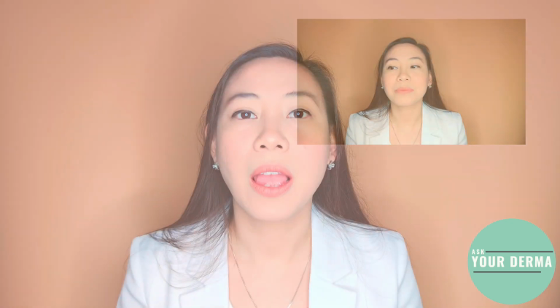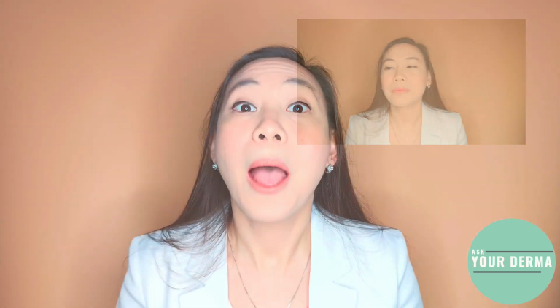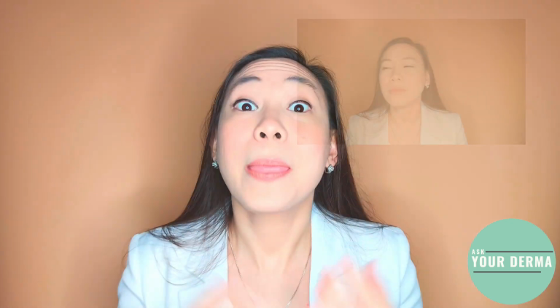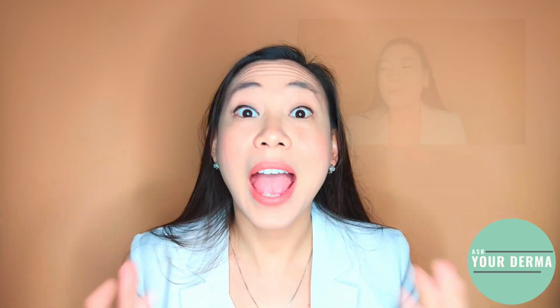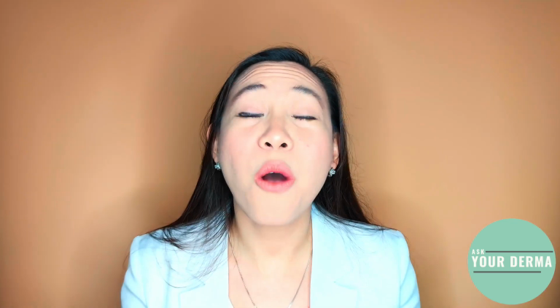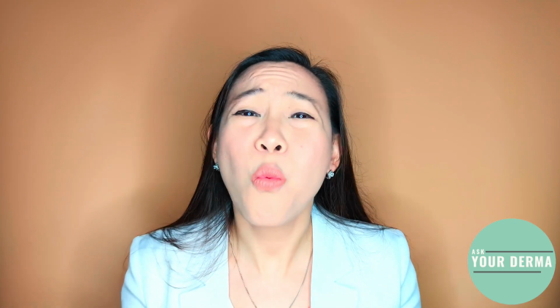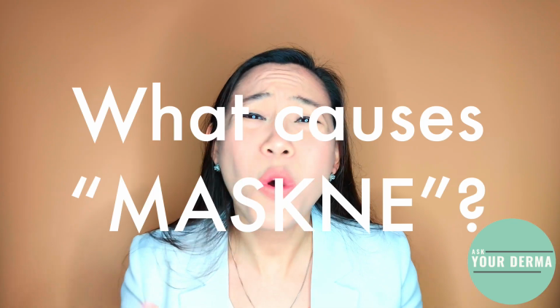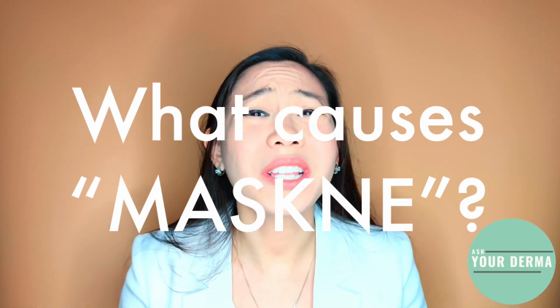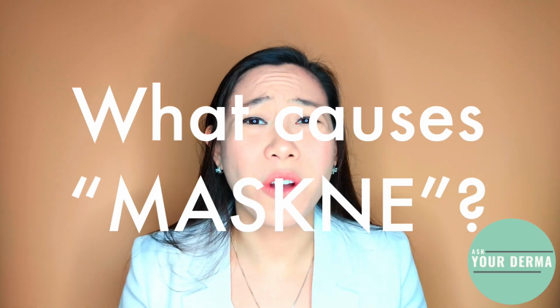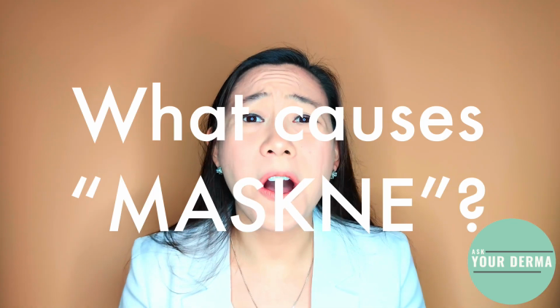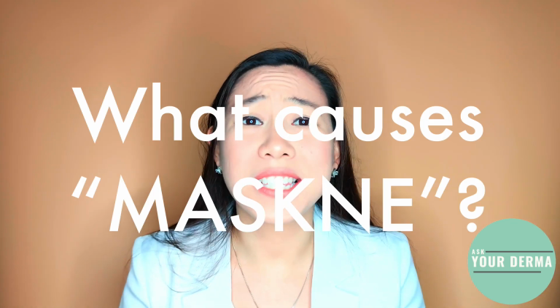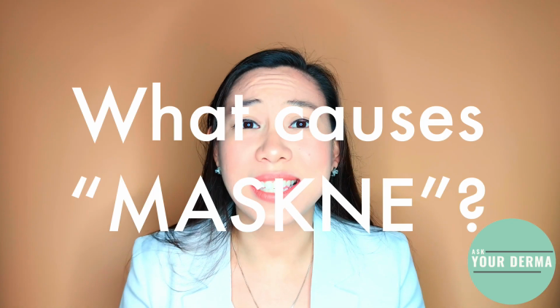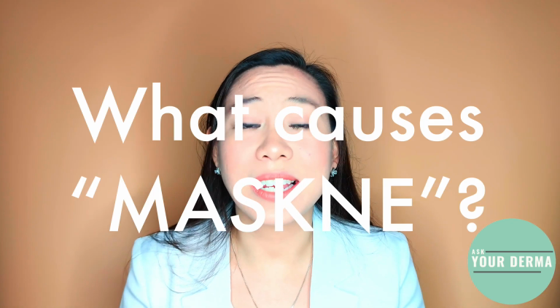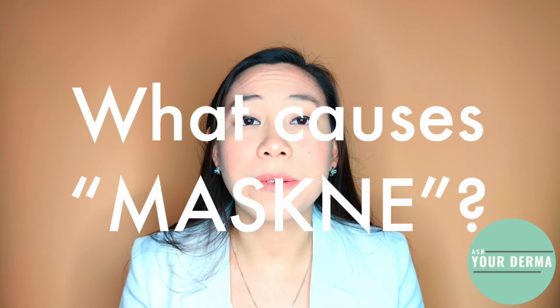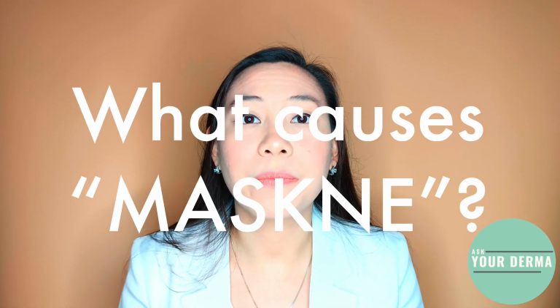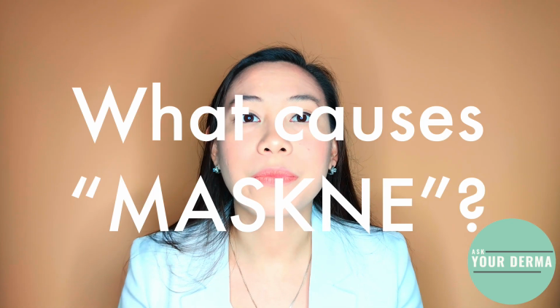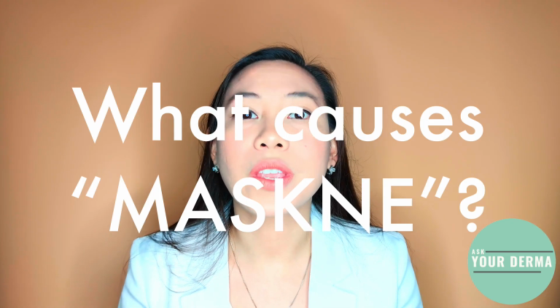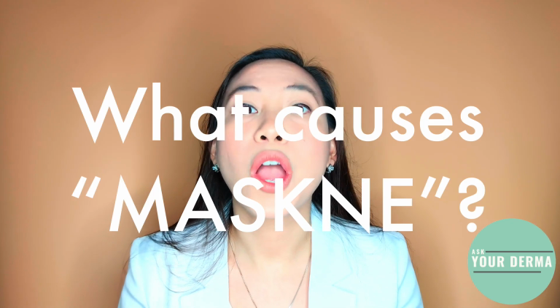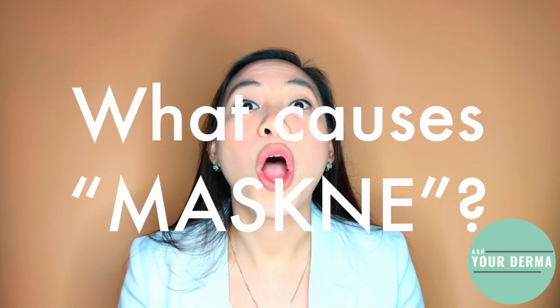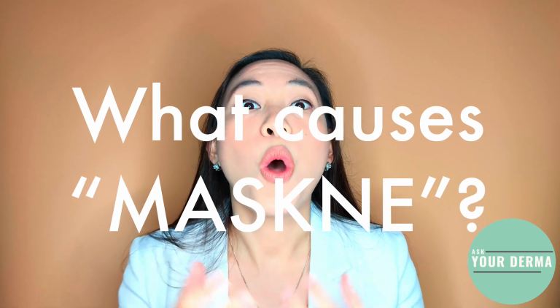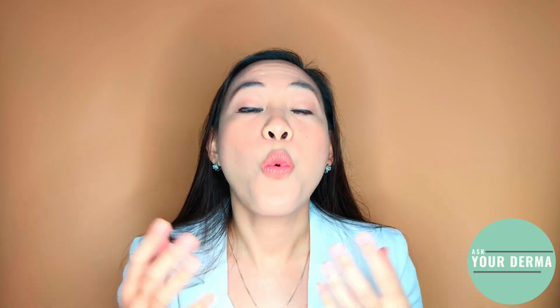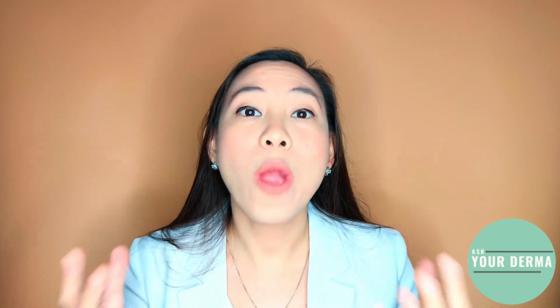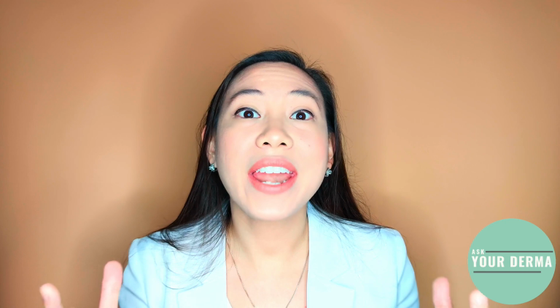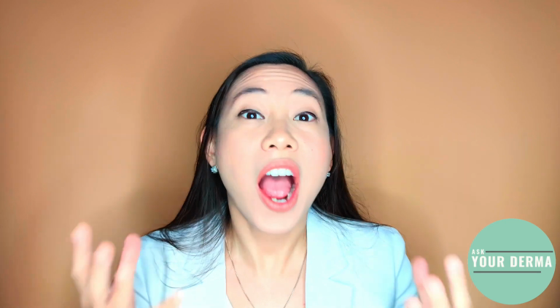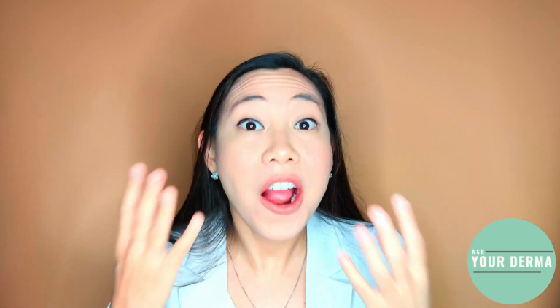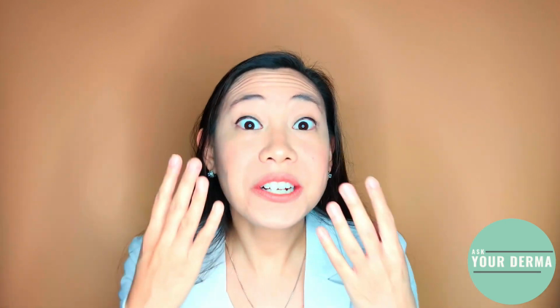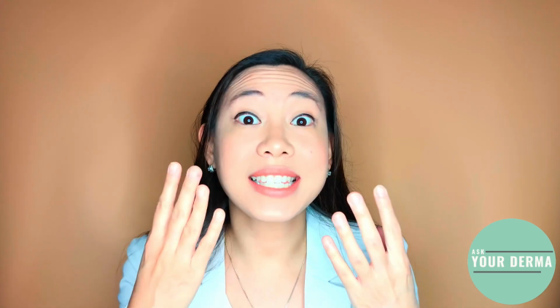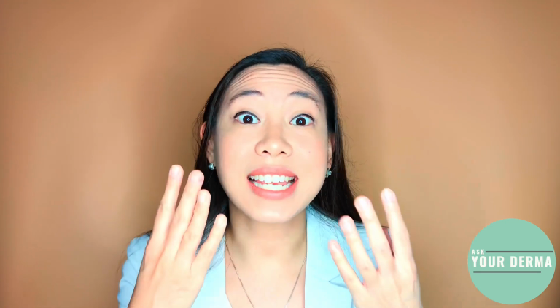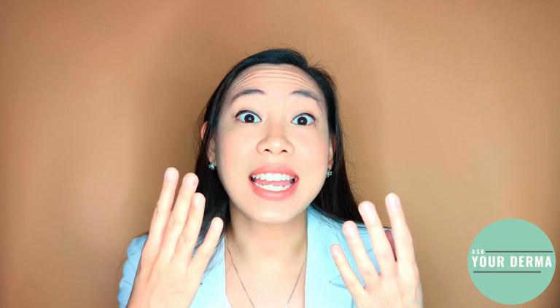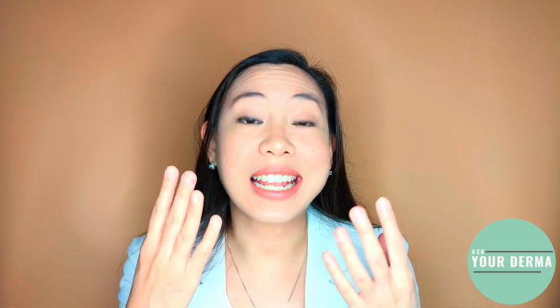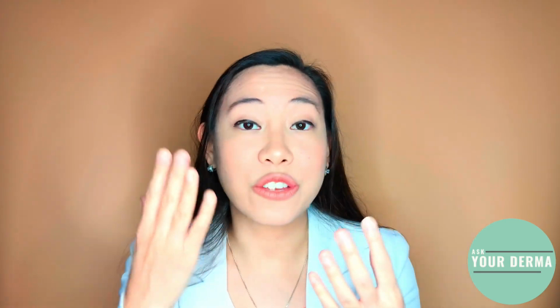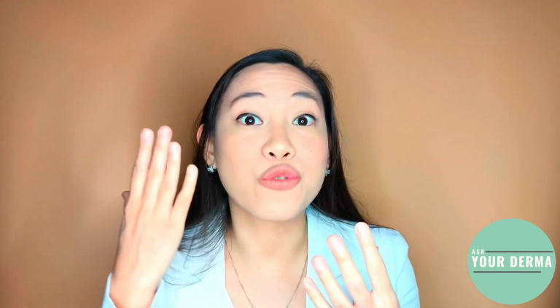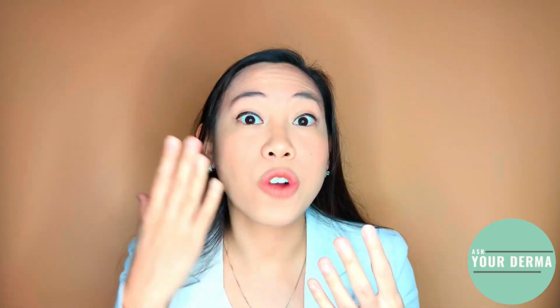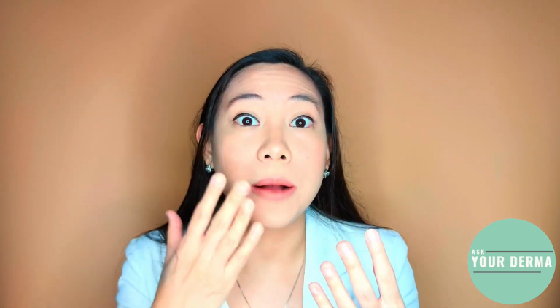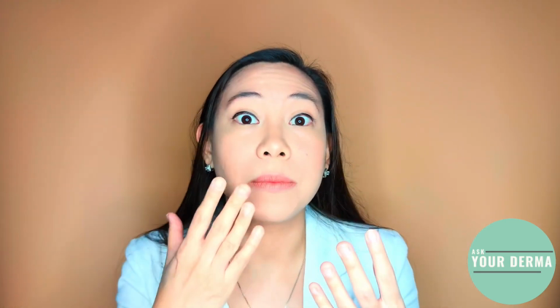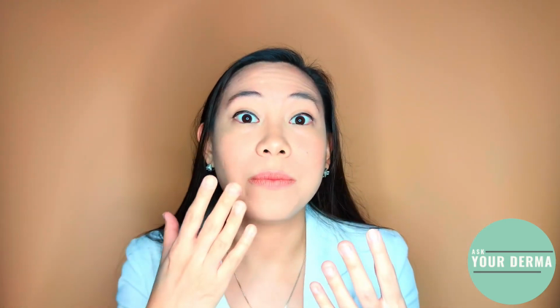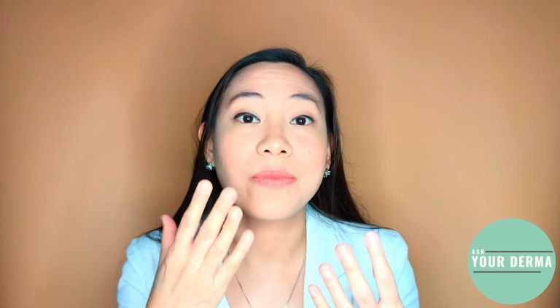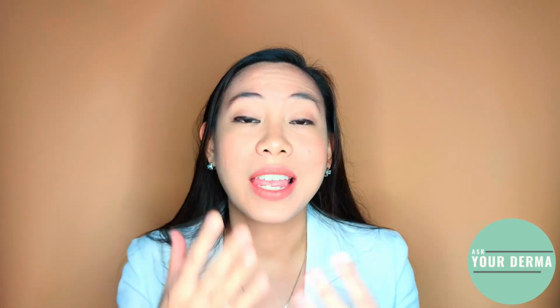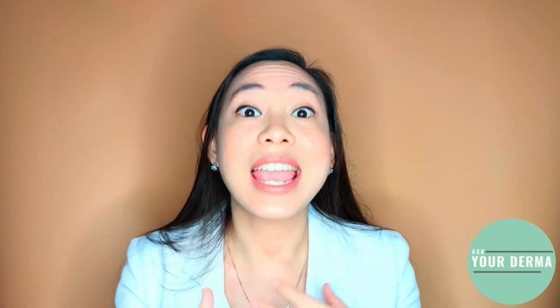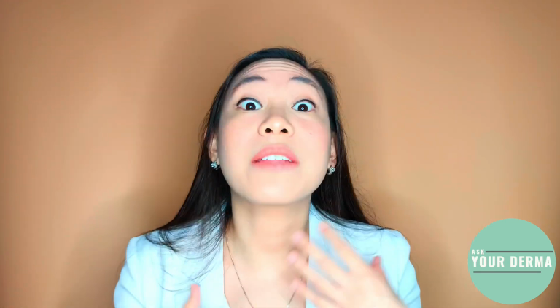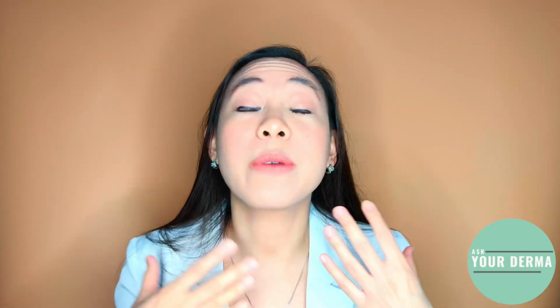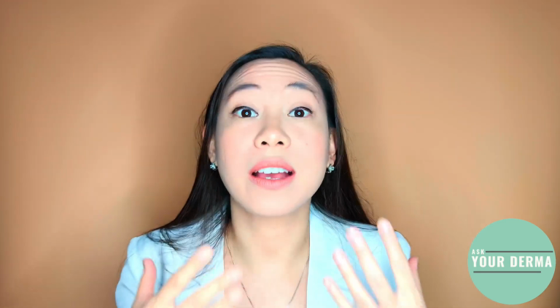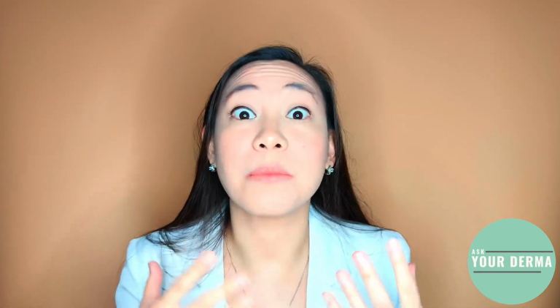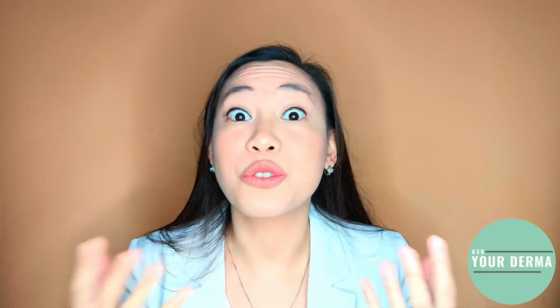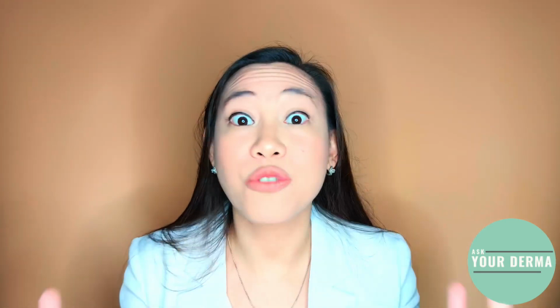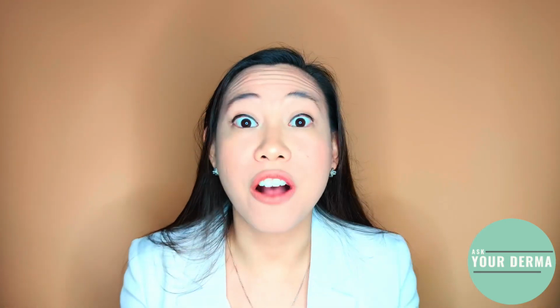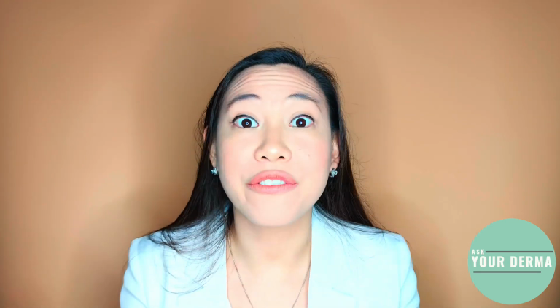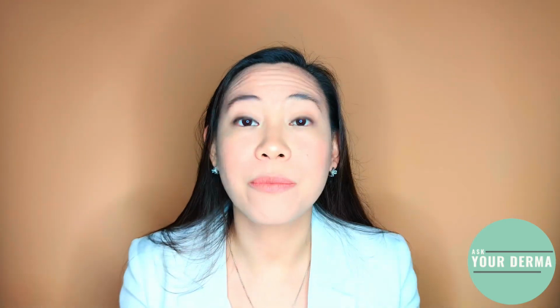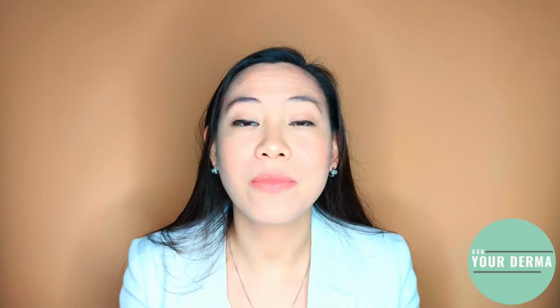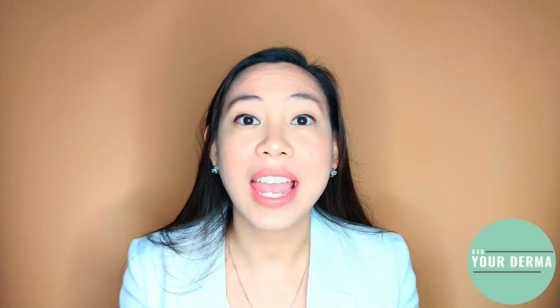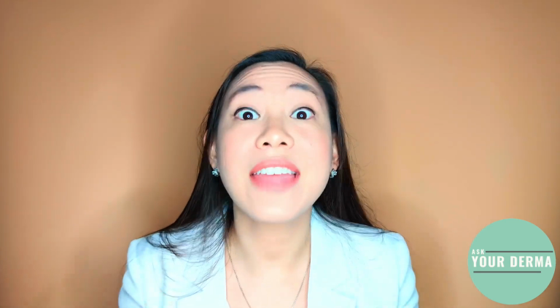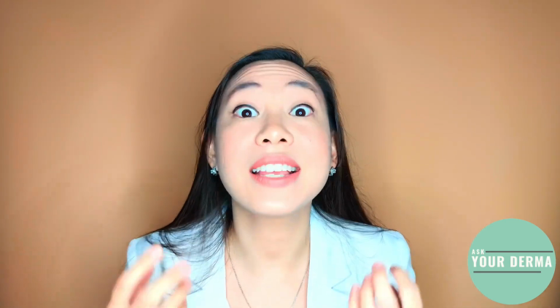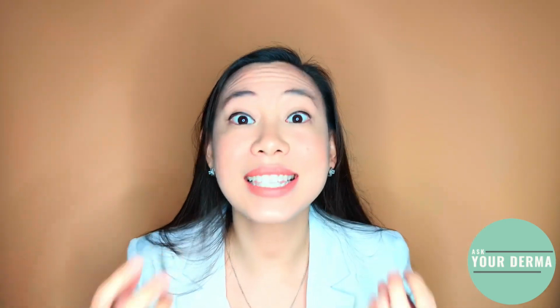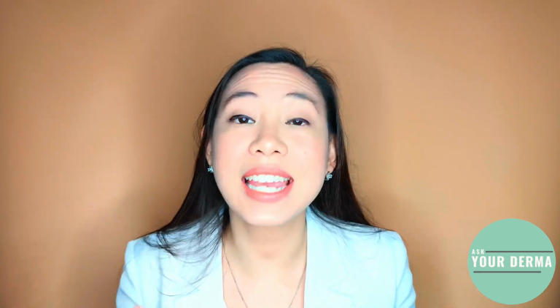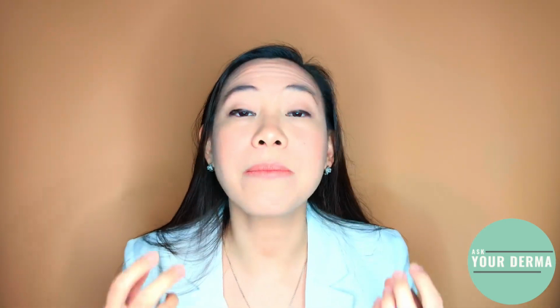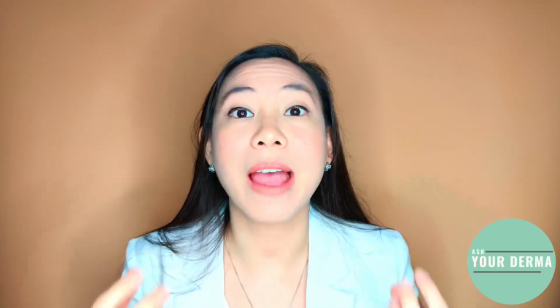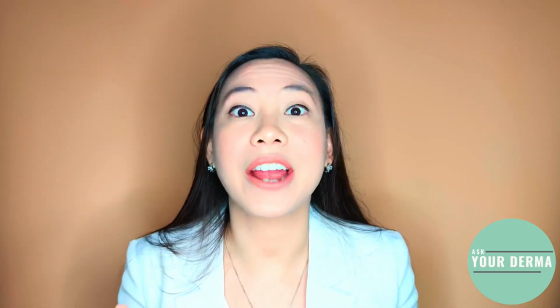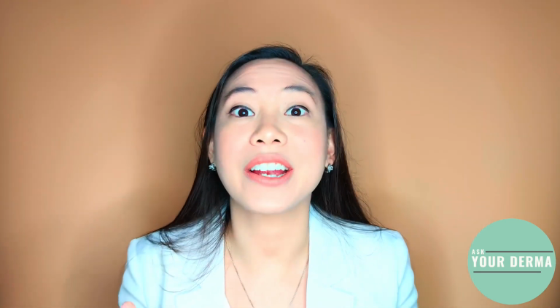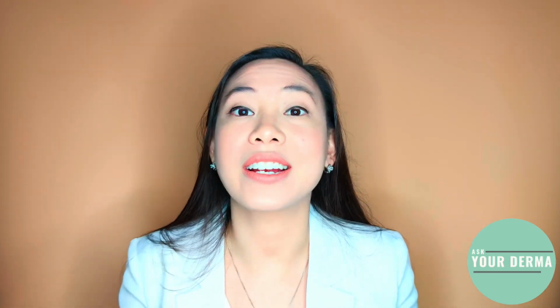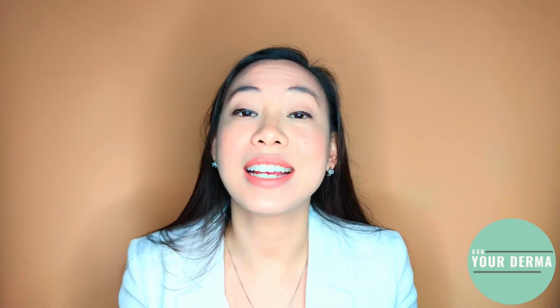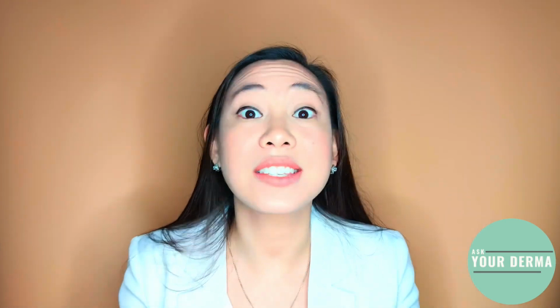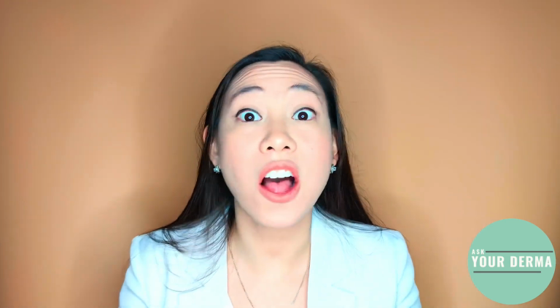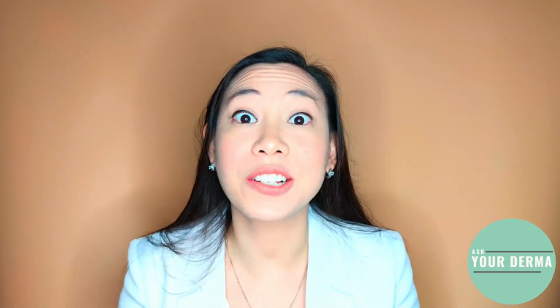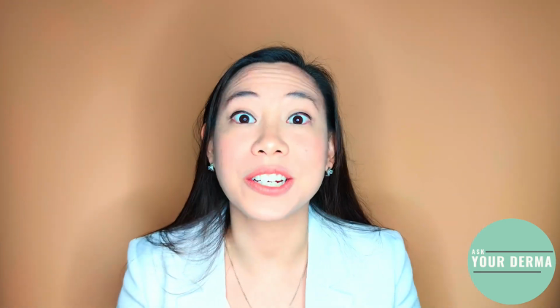What causes it? When our skin is rubbed, it becomes rough and the skin barrier is altered.